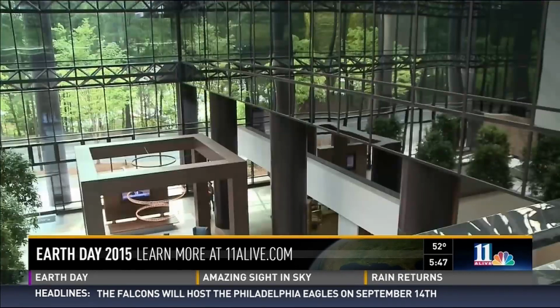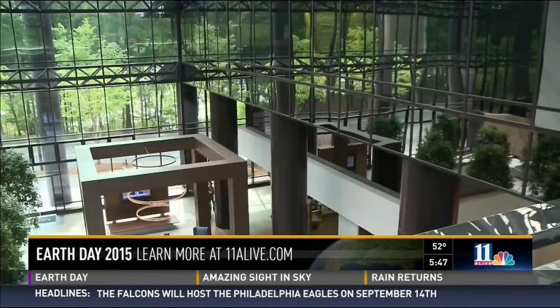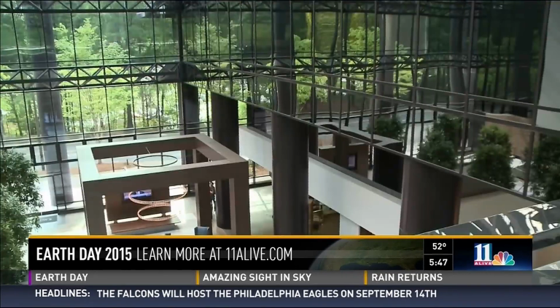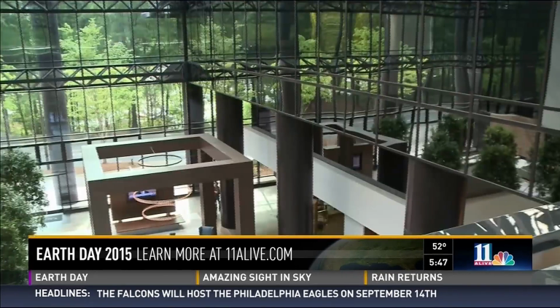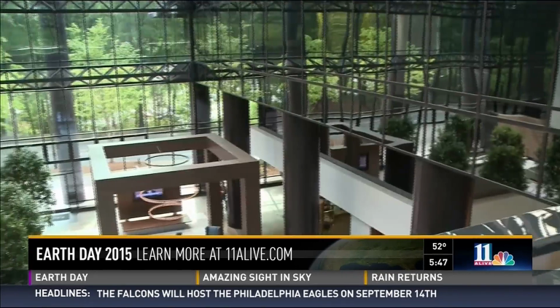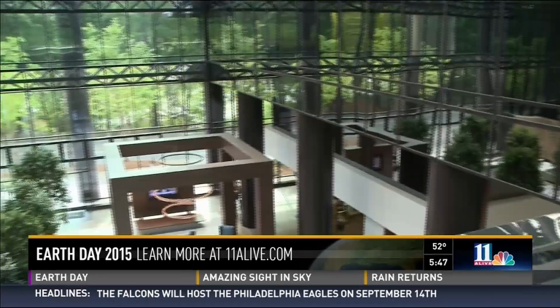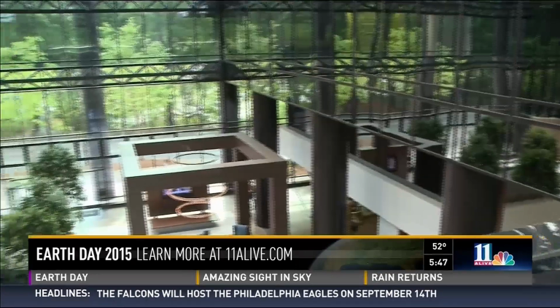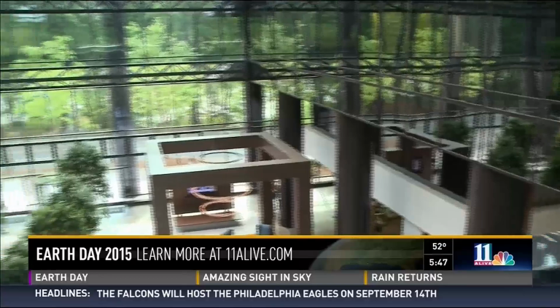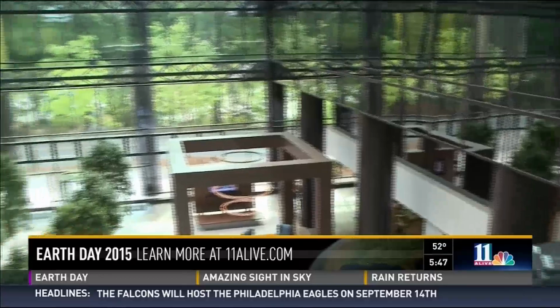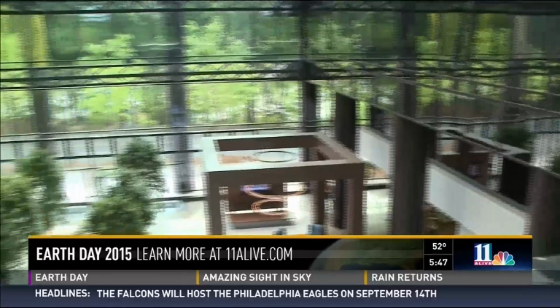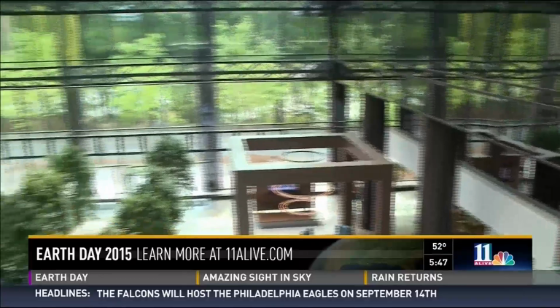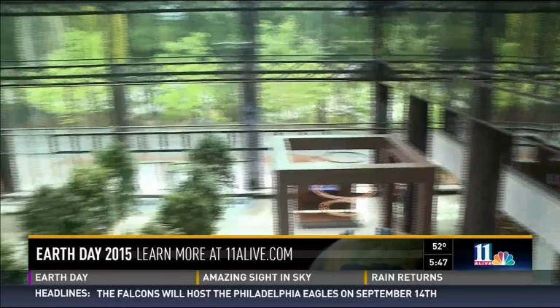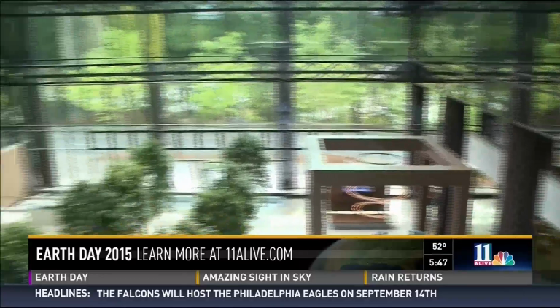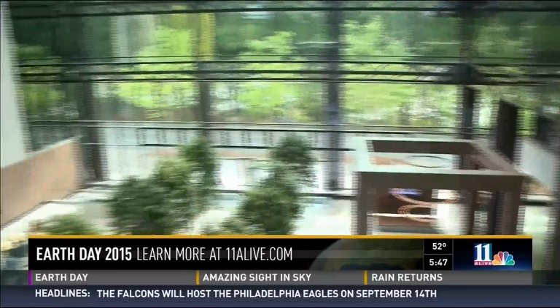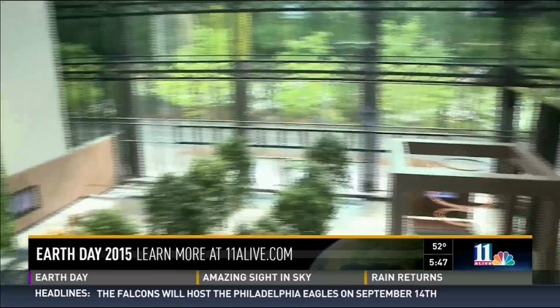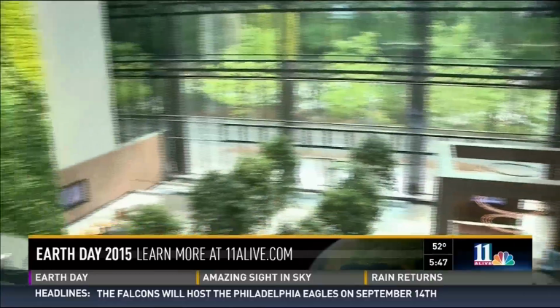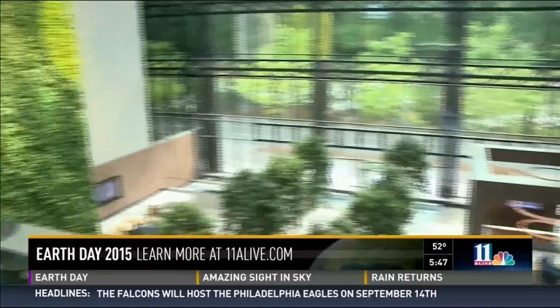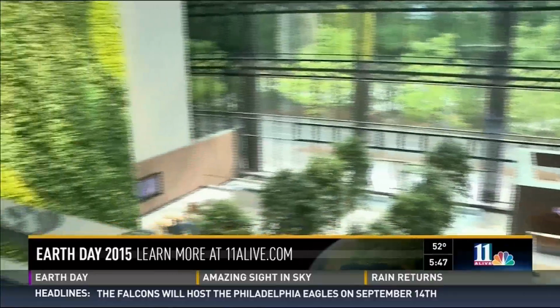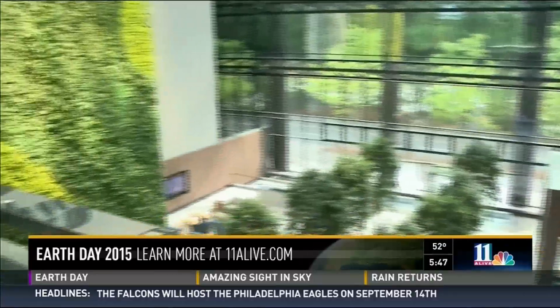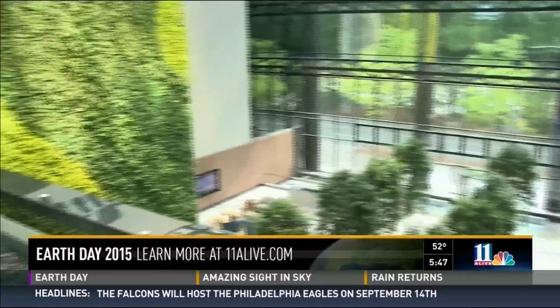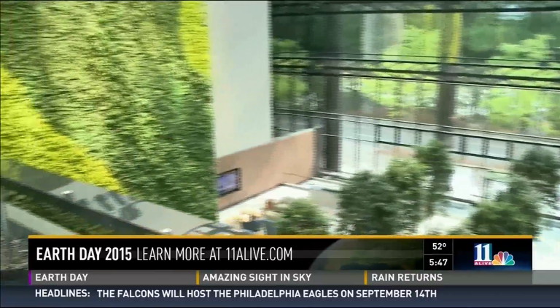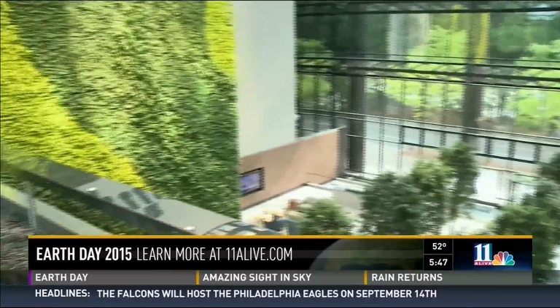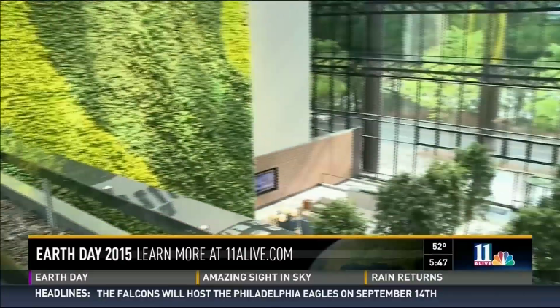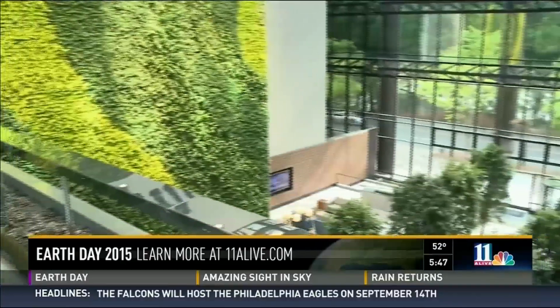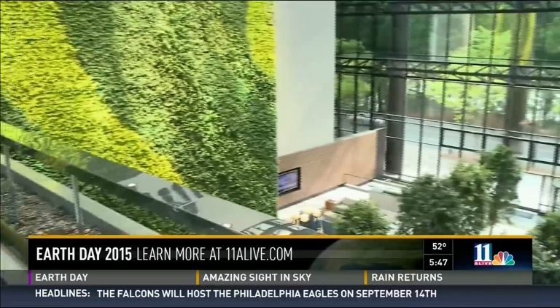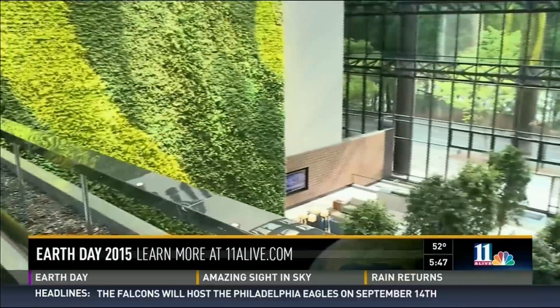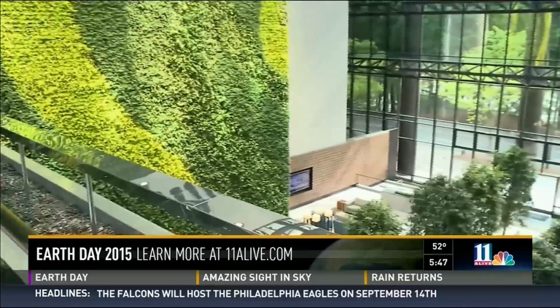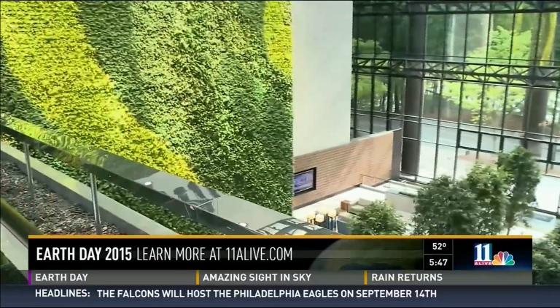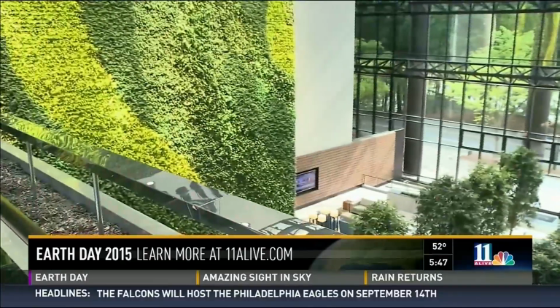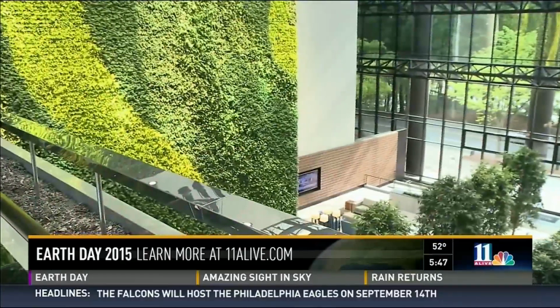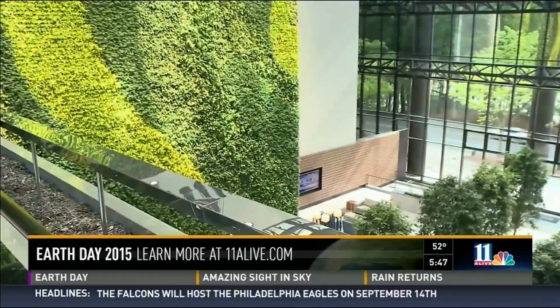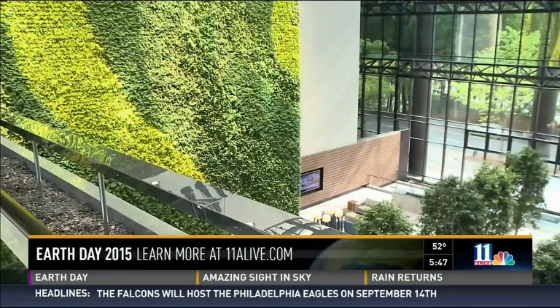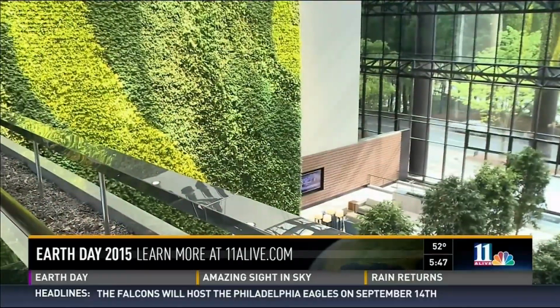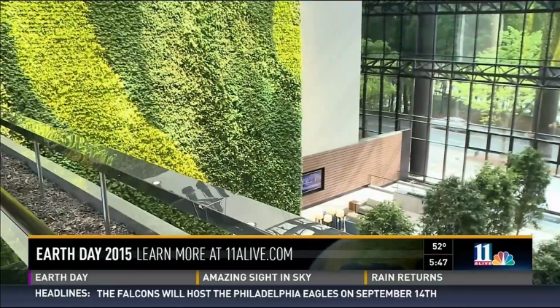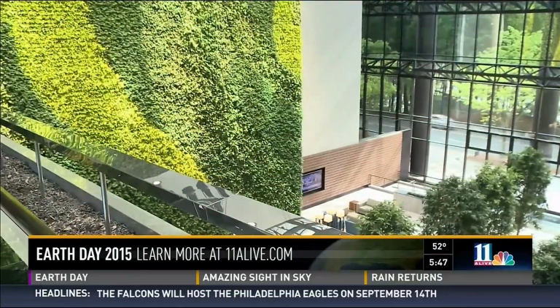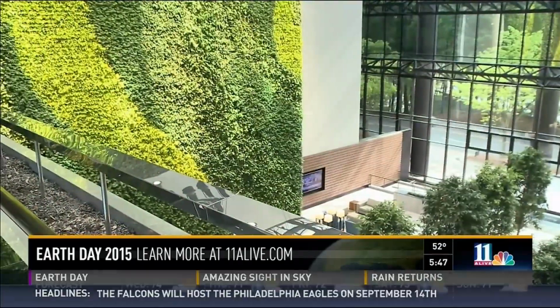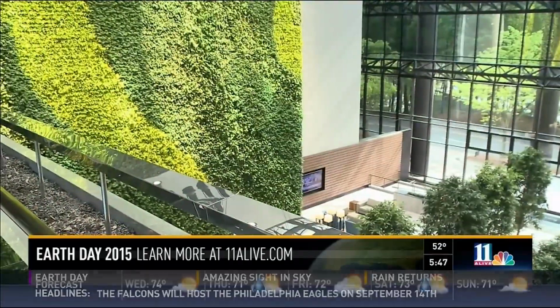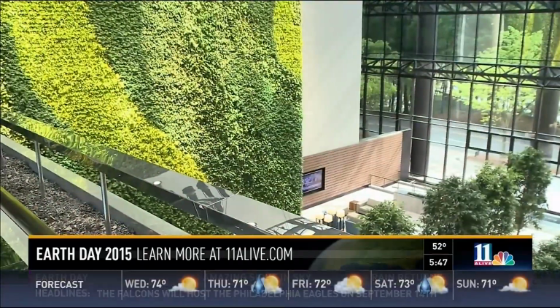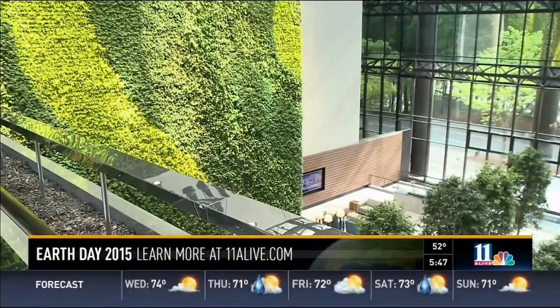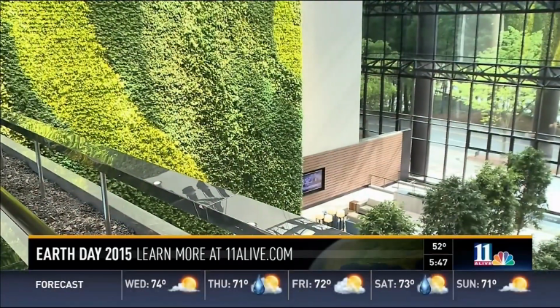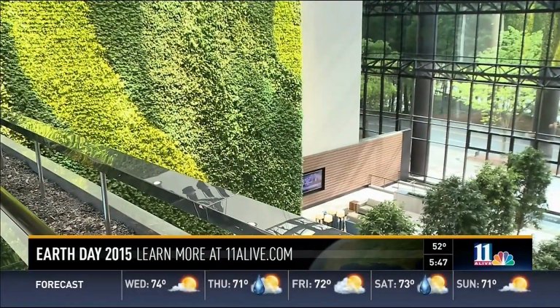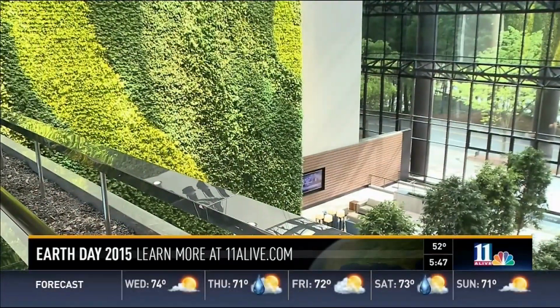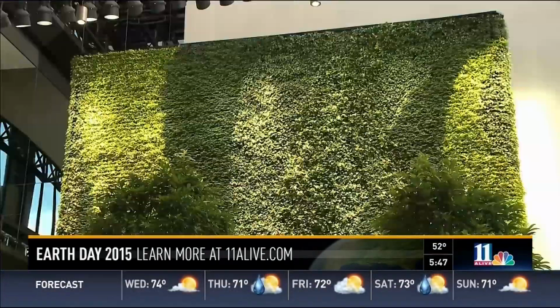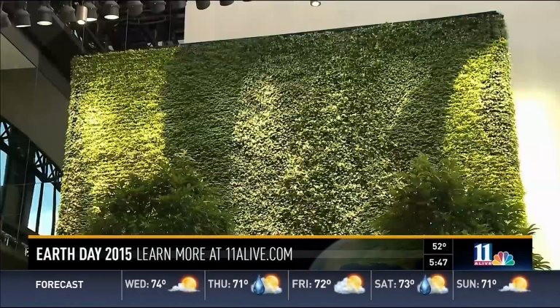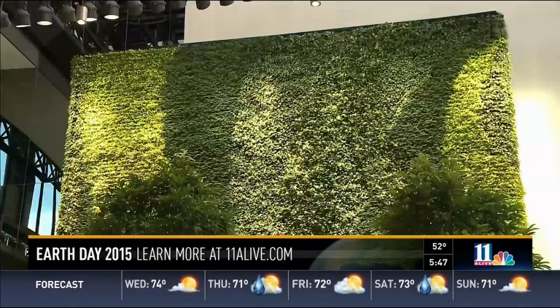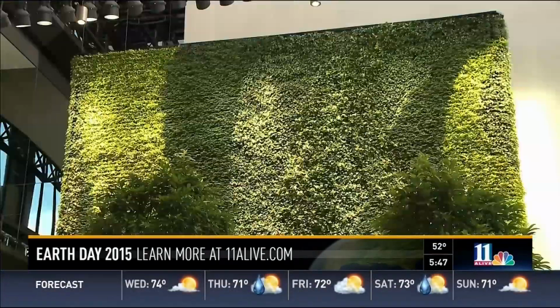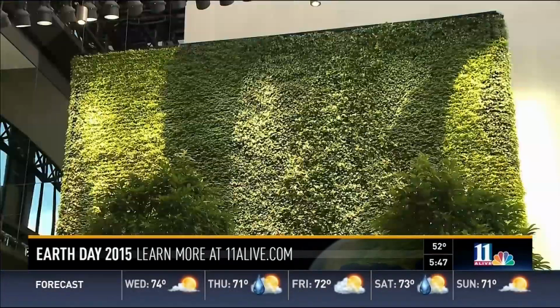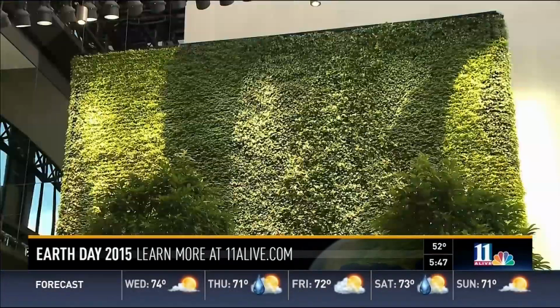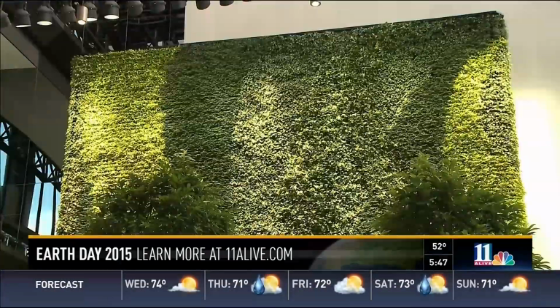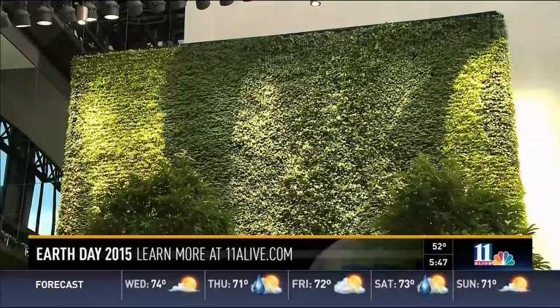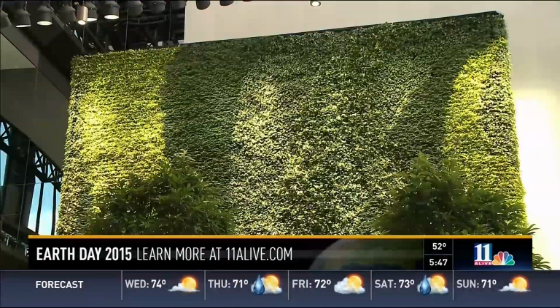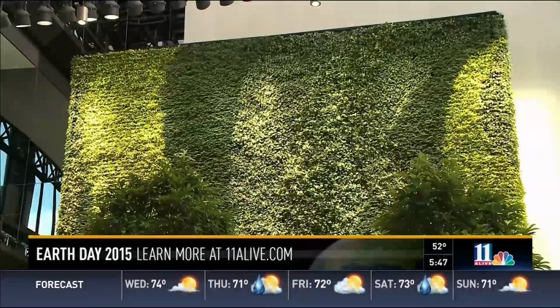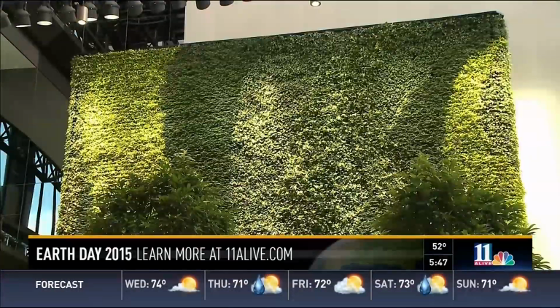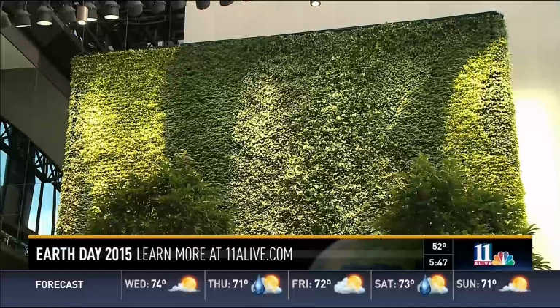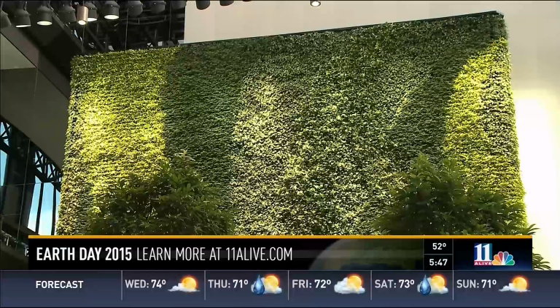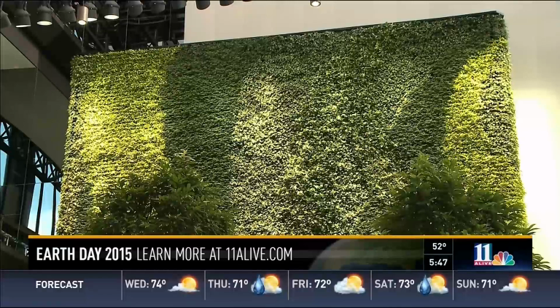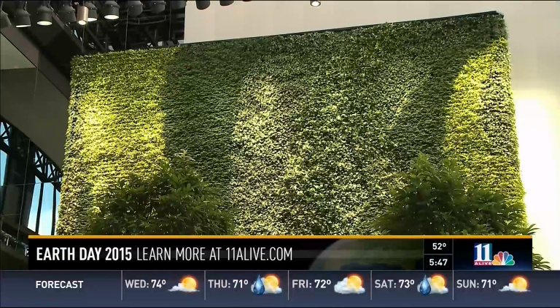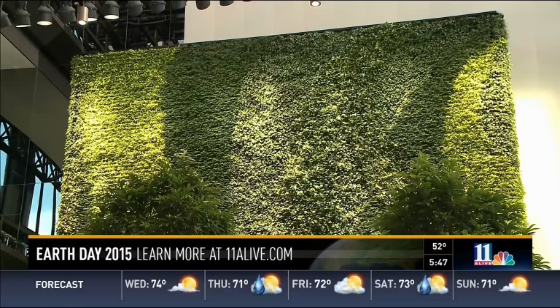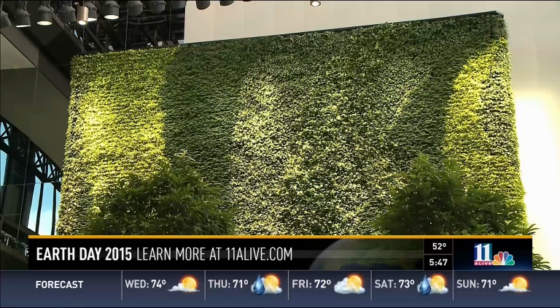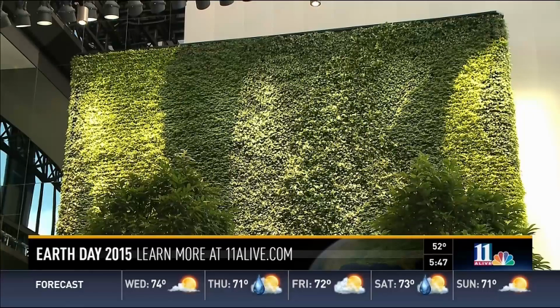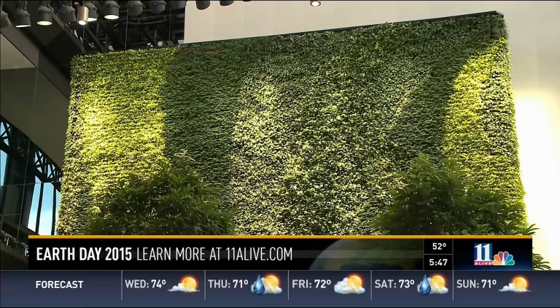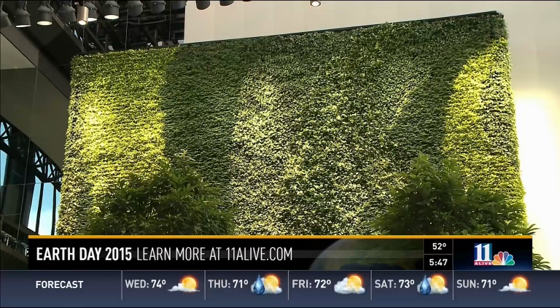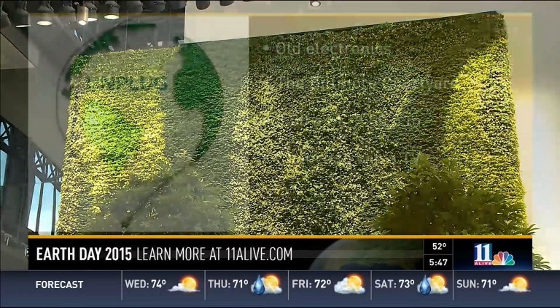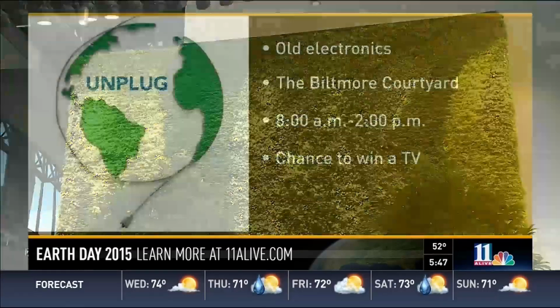It makes it financially feasible, because if you don't do it, you're going to be obsolete. It's designed to look and feel good, while doing good for the environment. Jennifer Leslie, 11 Alive News.